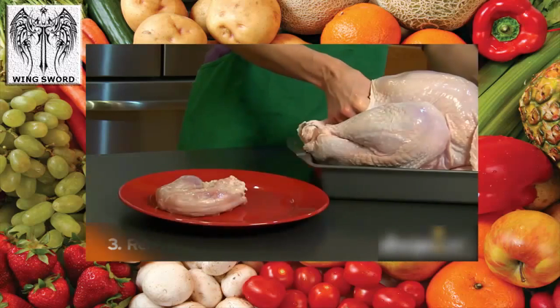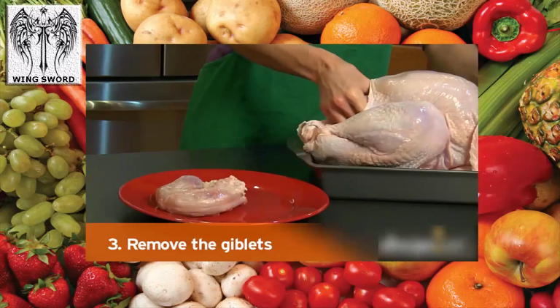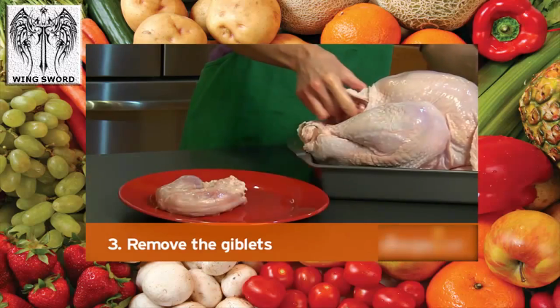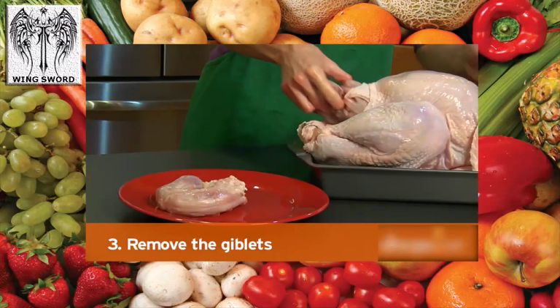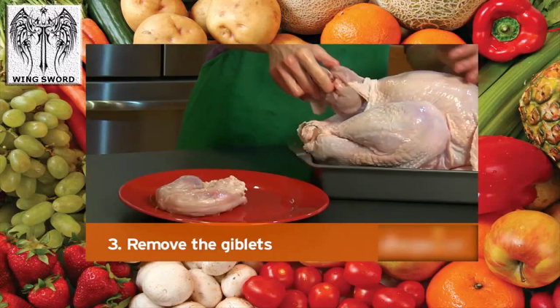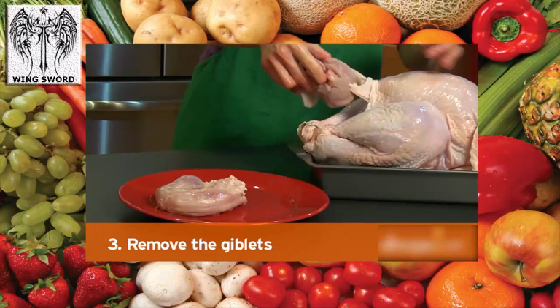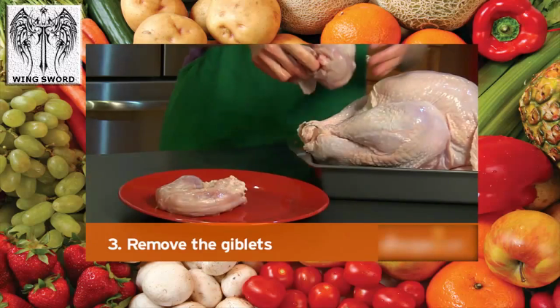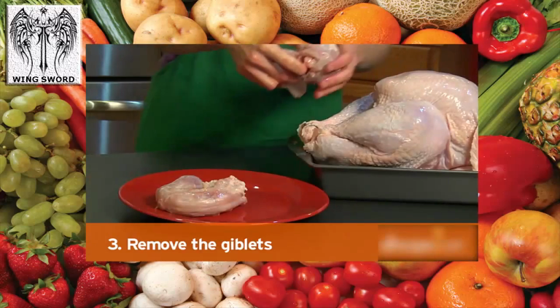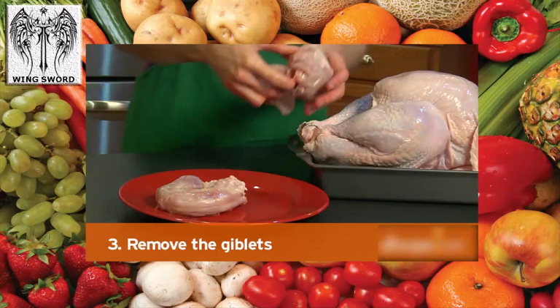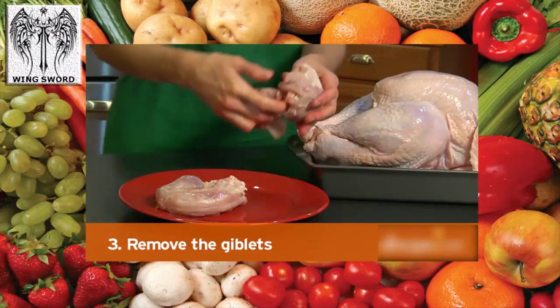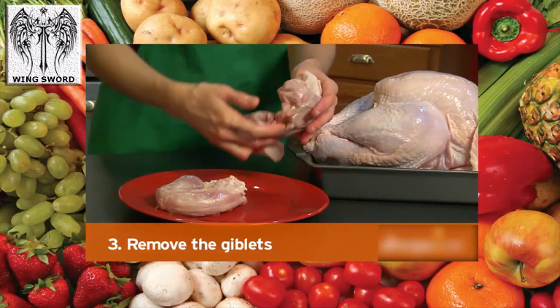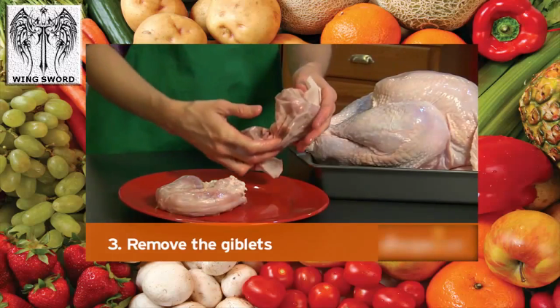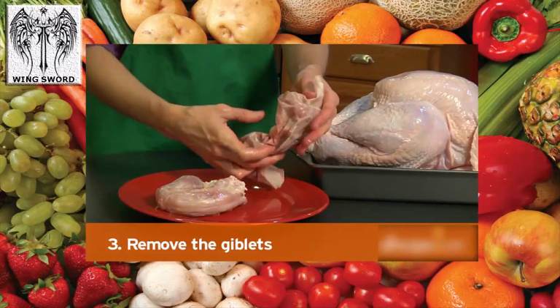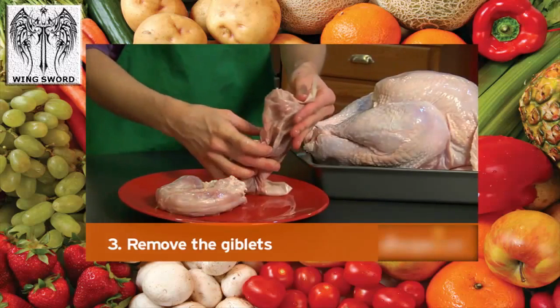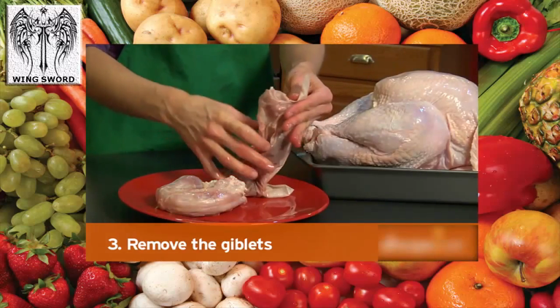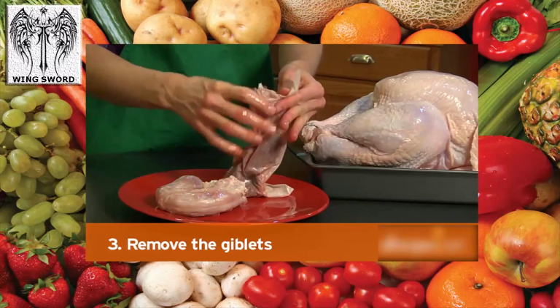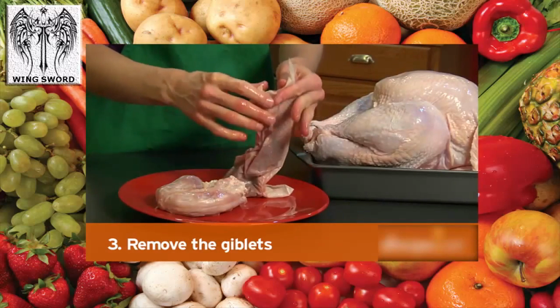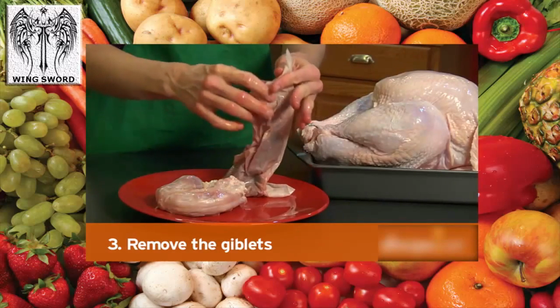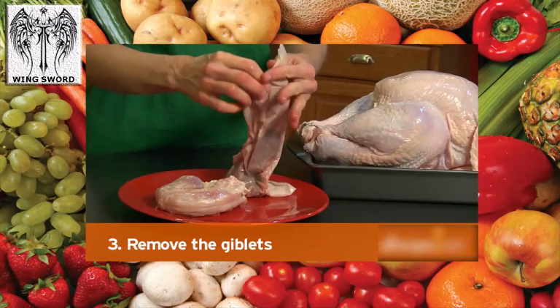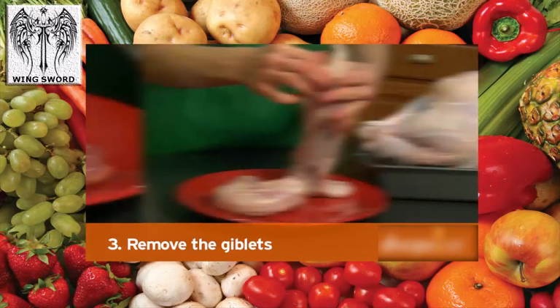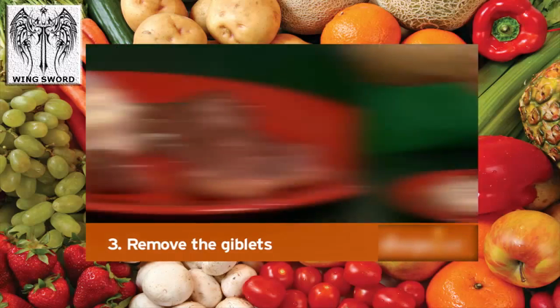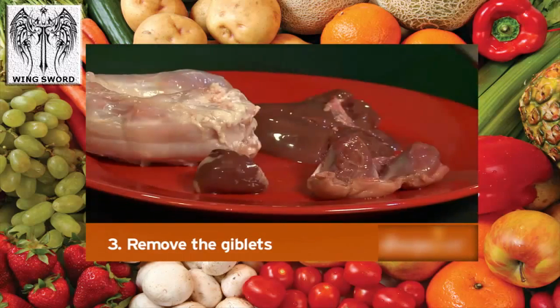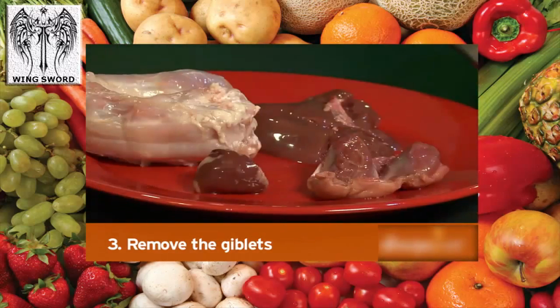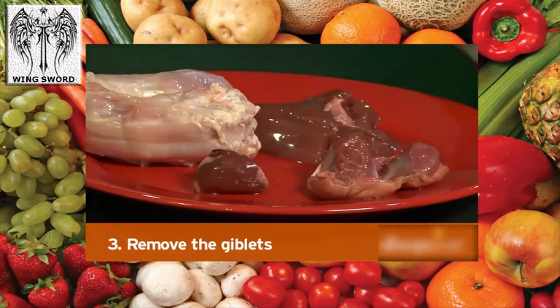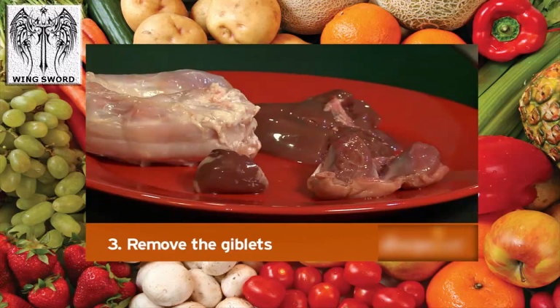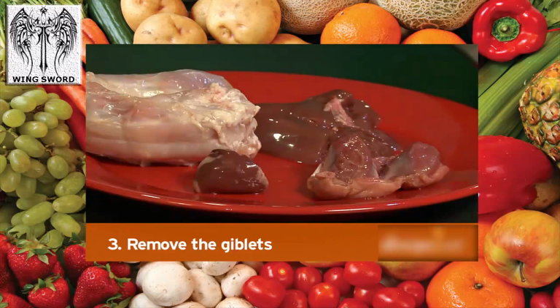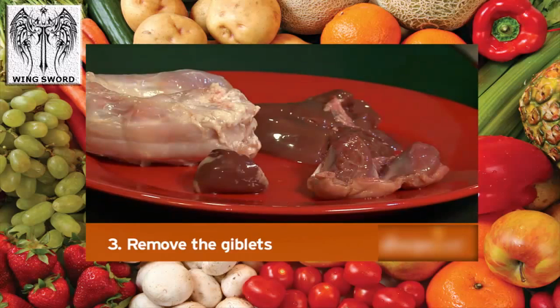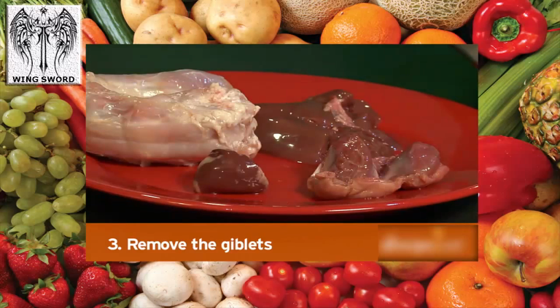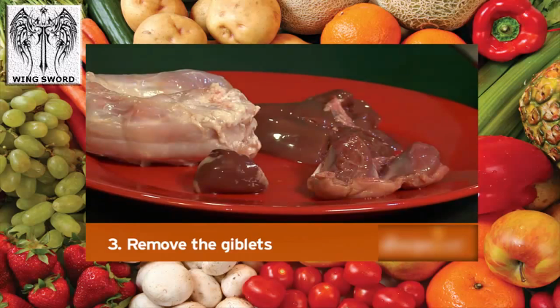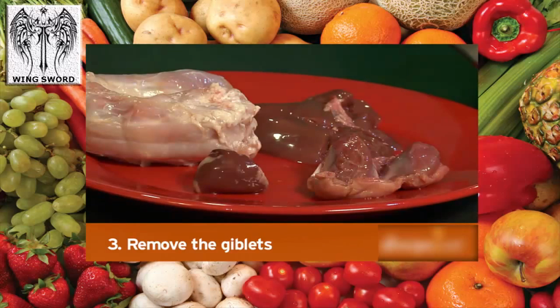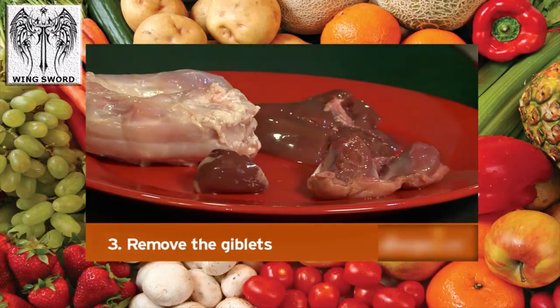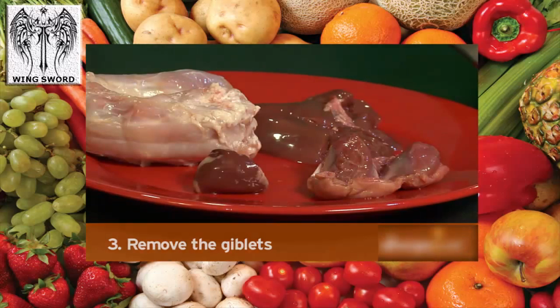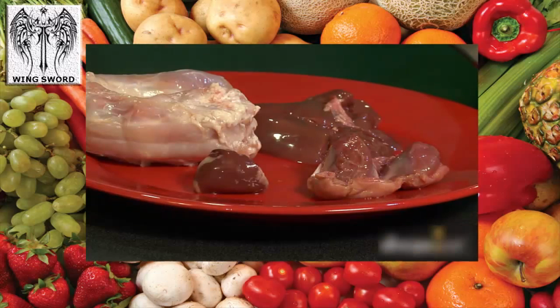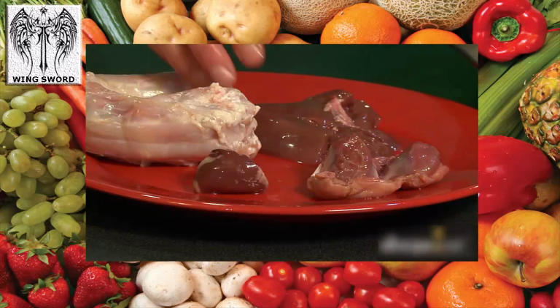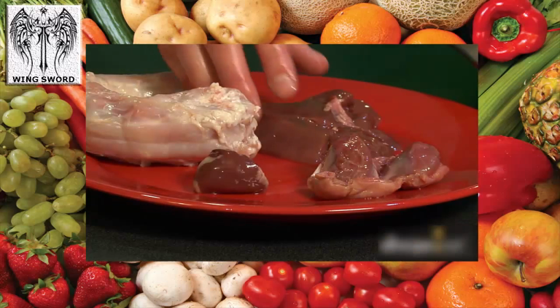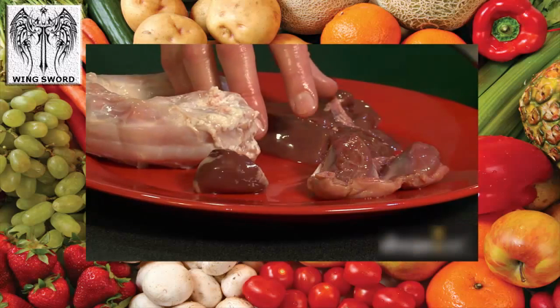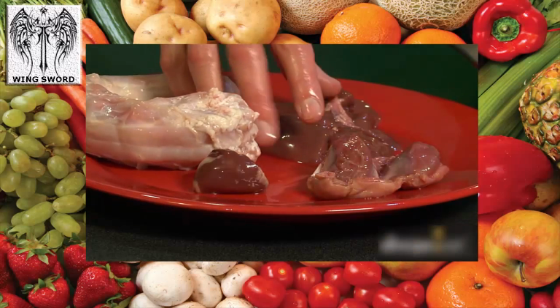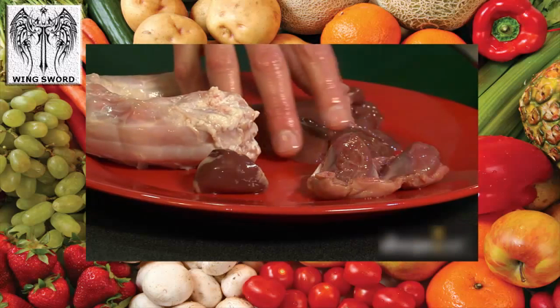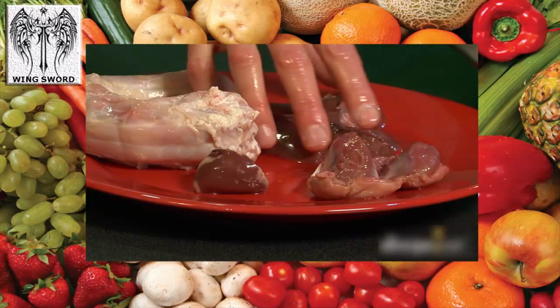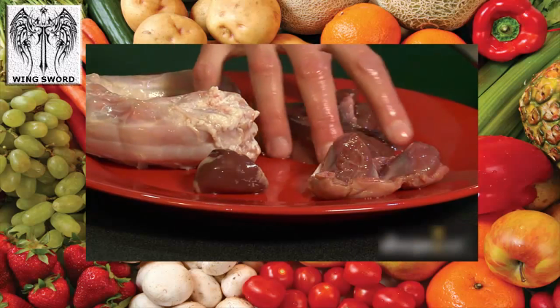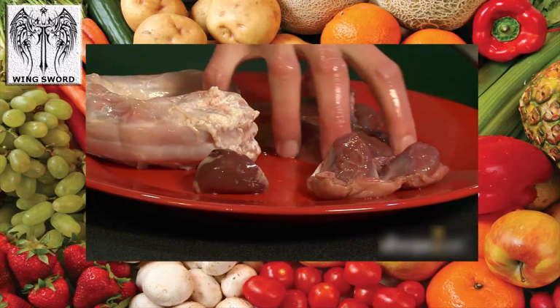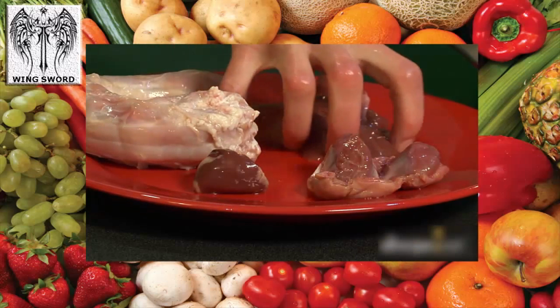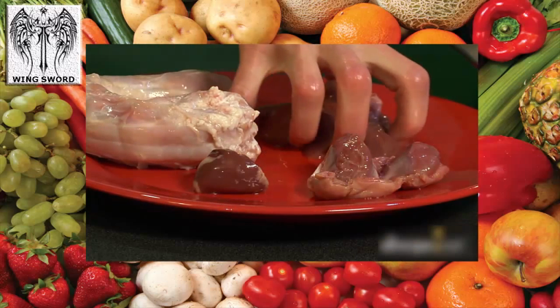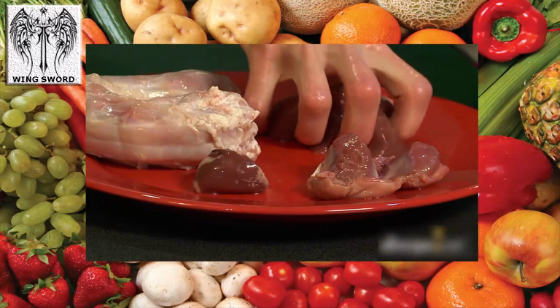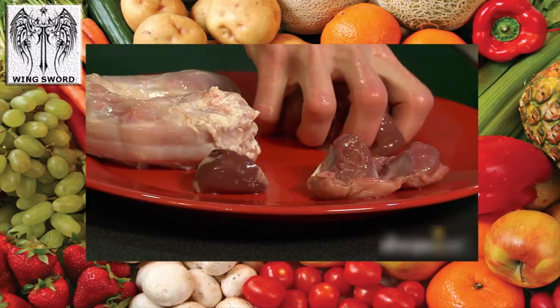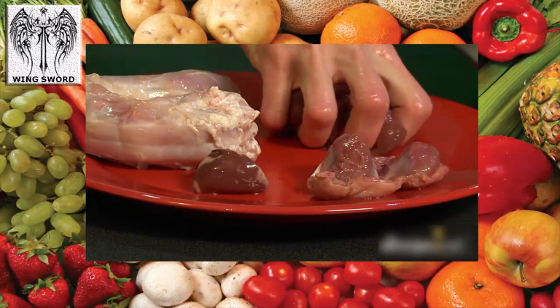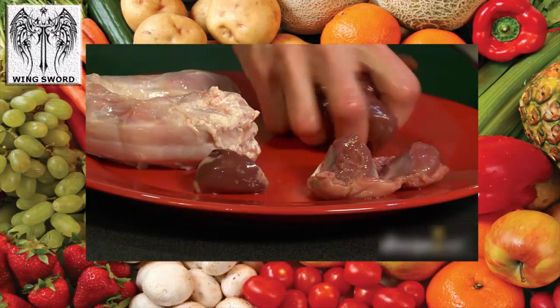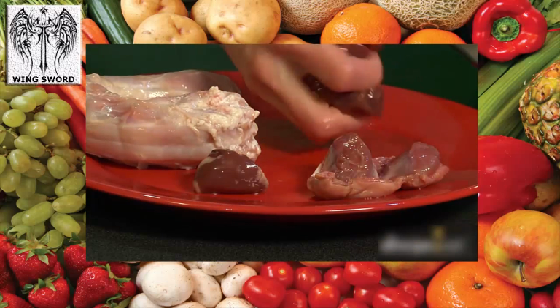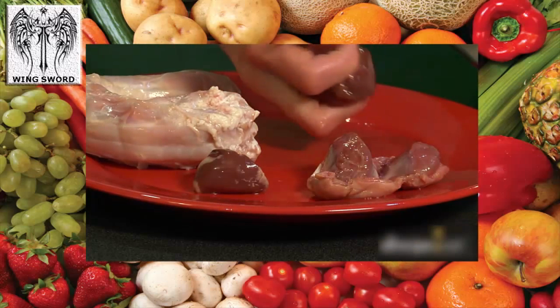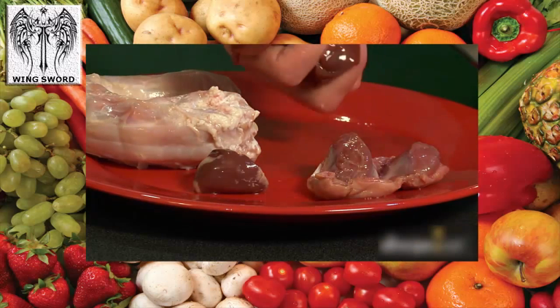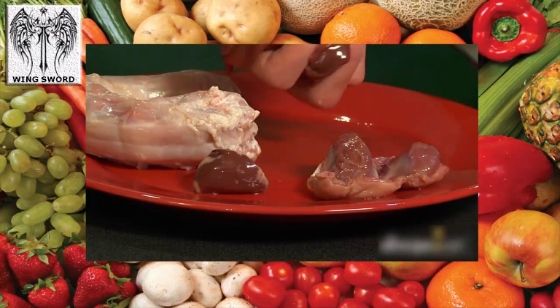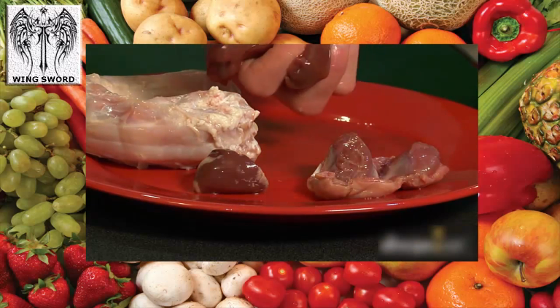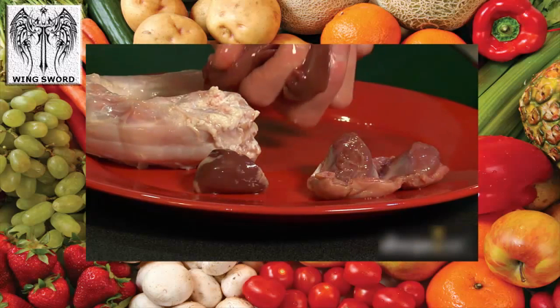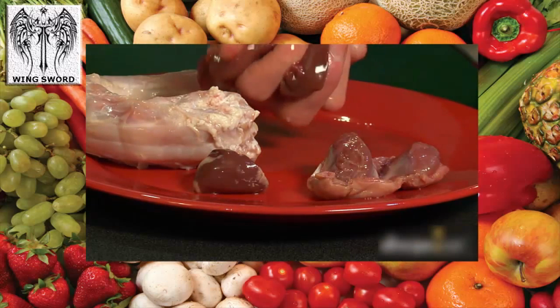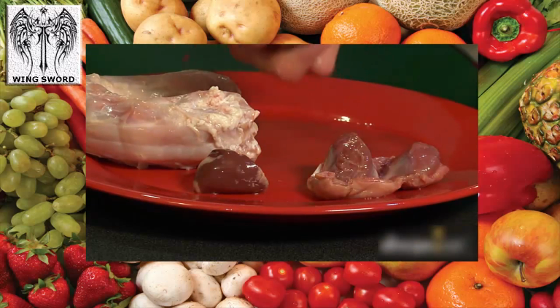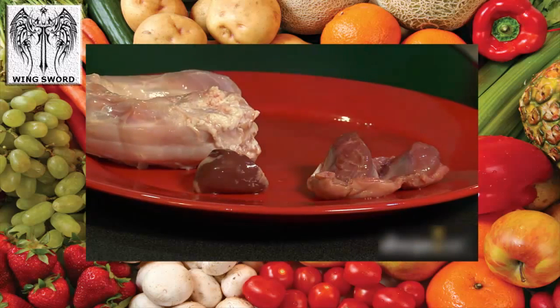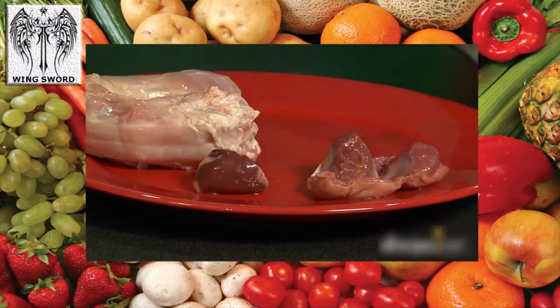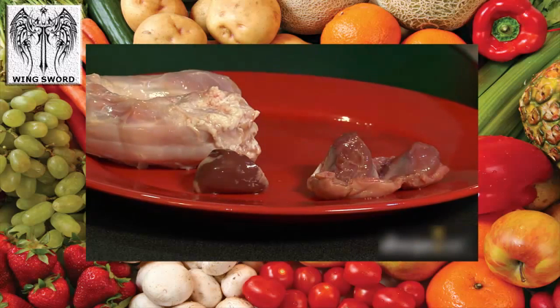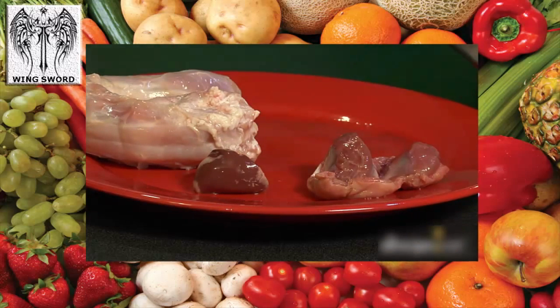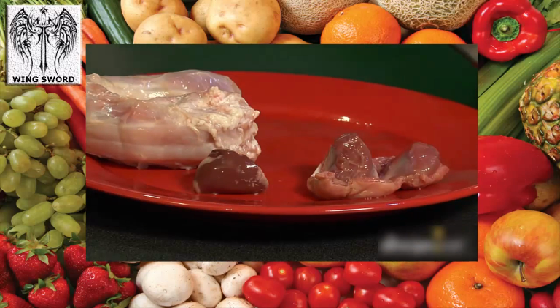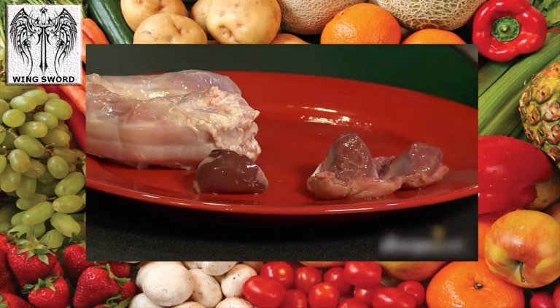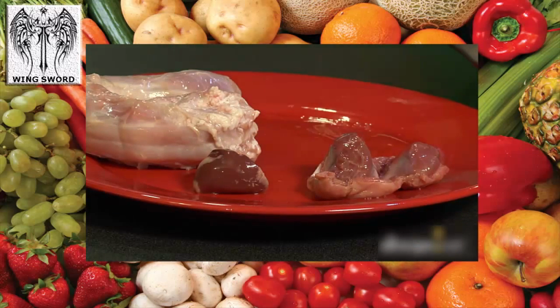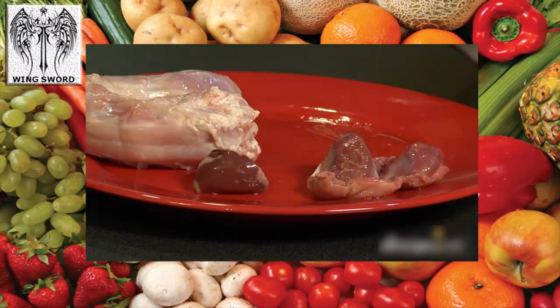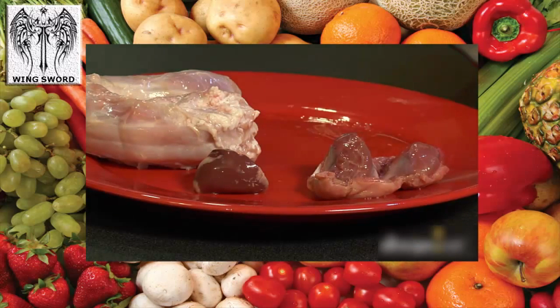Step 3: Remove the giblets. Keep the gizzard, heart, and neck for gravy or stuffing recipes, but always discard the liver.